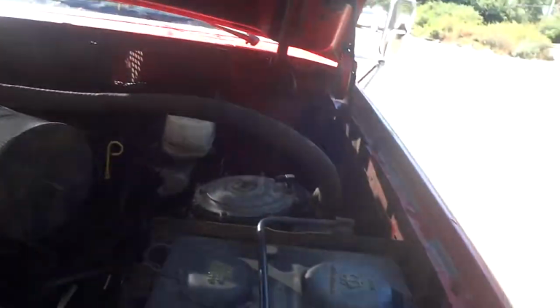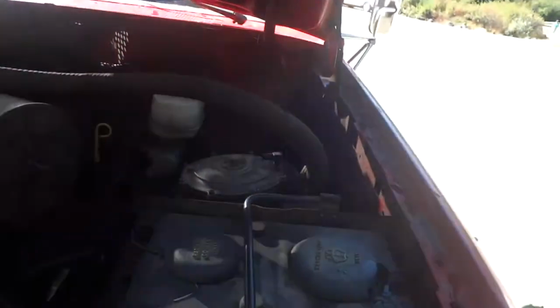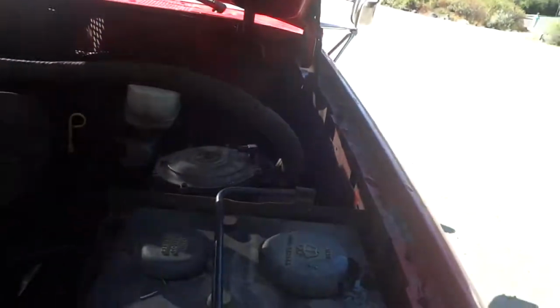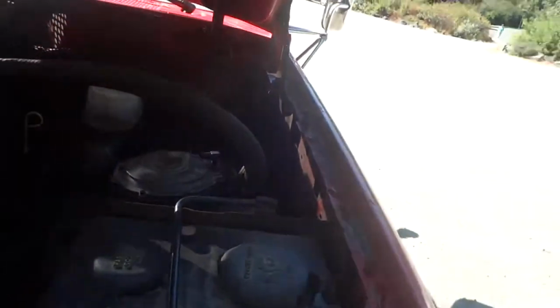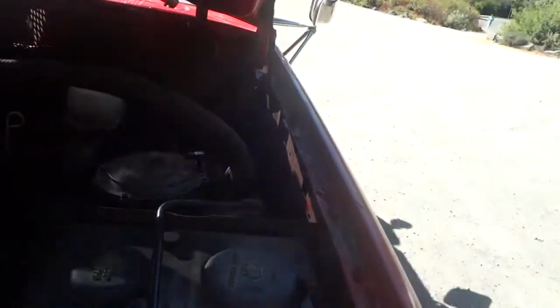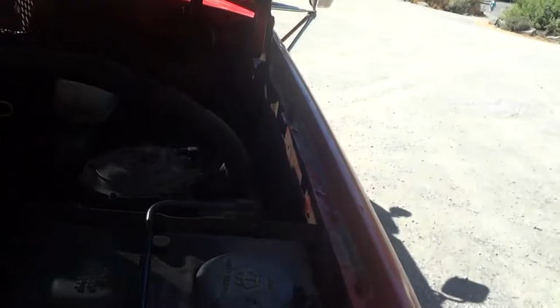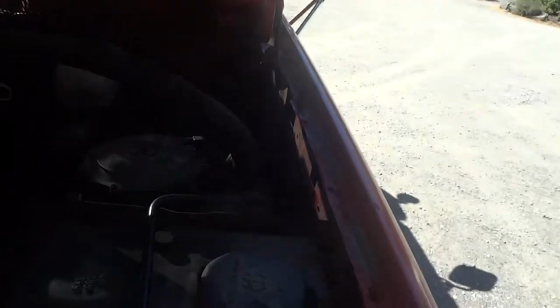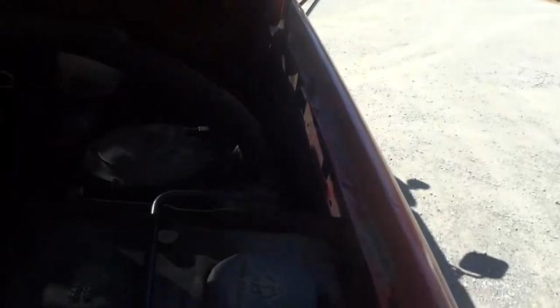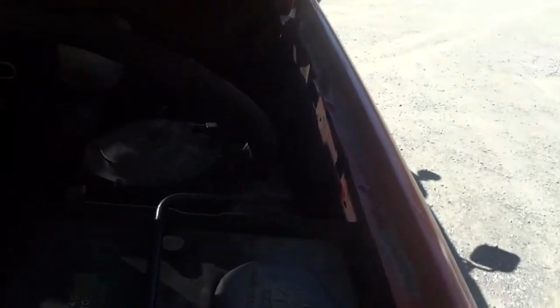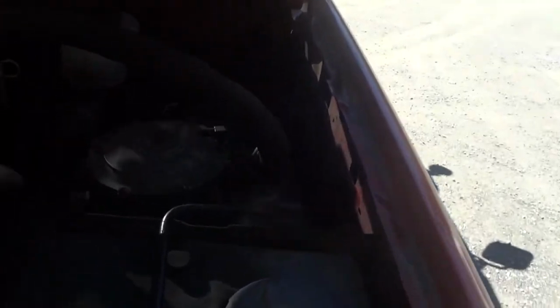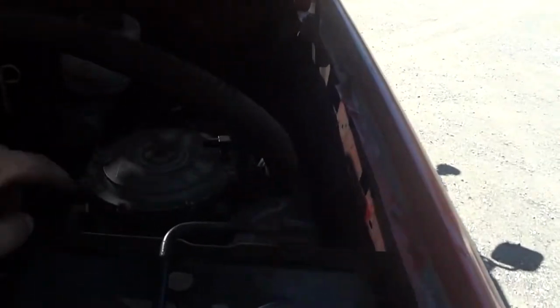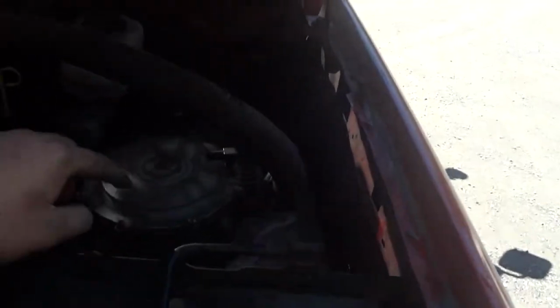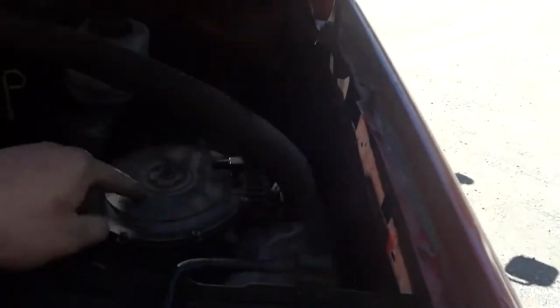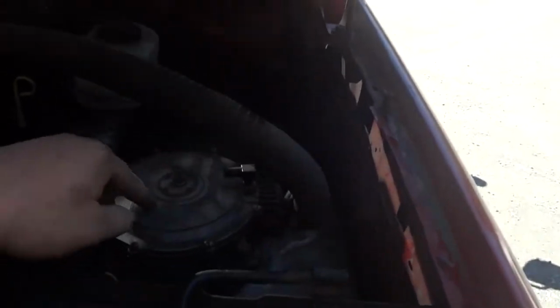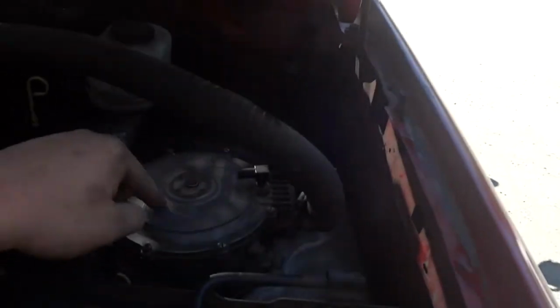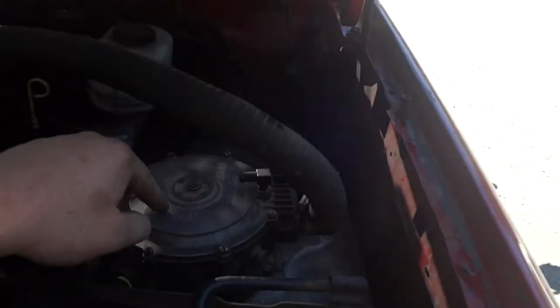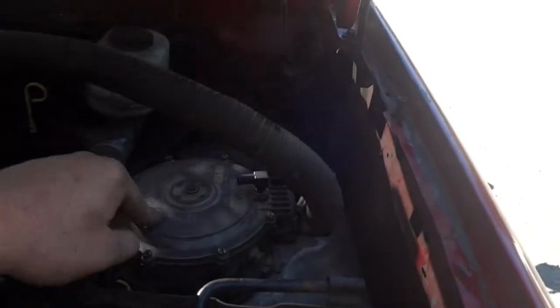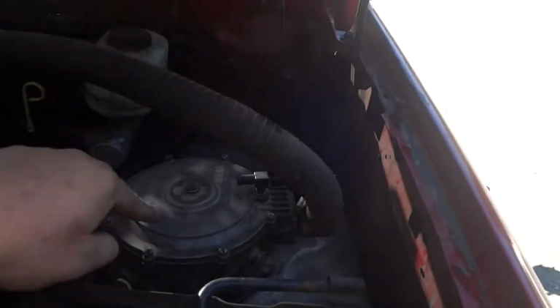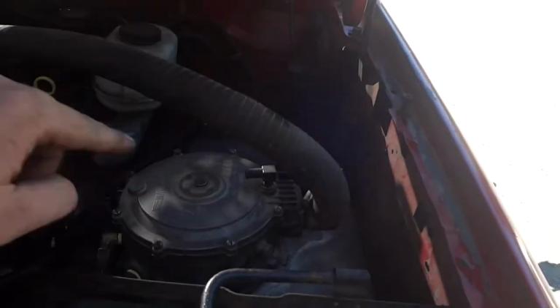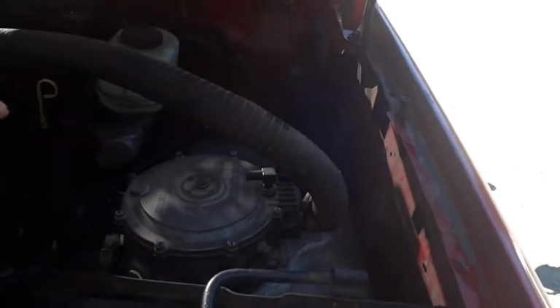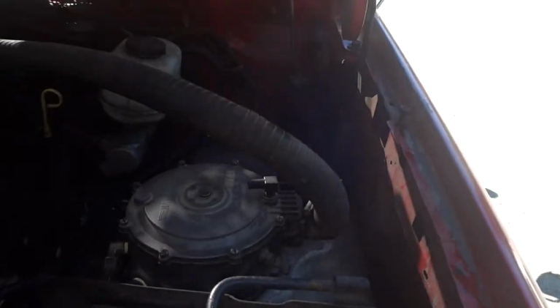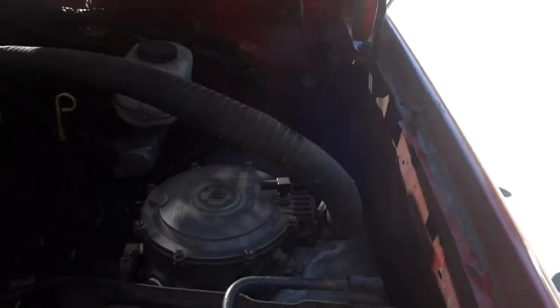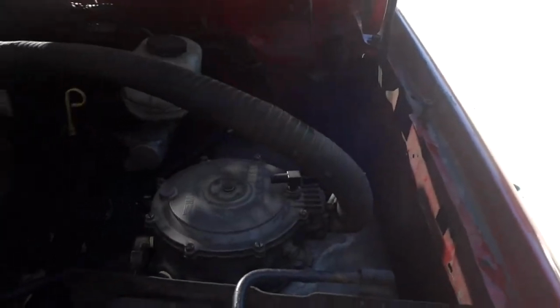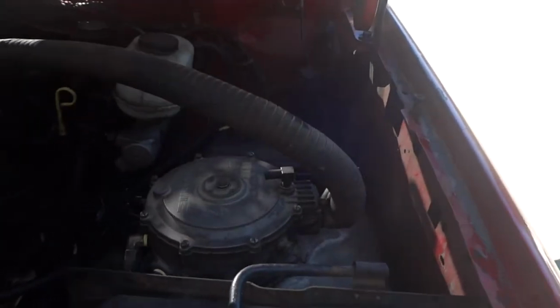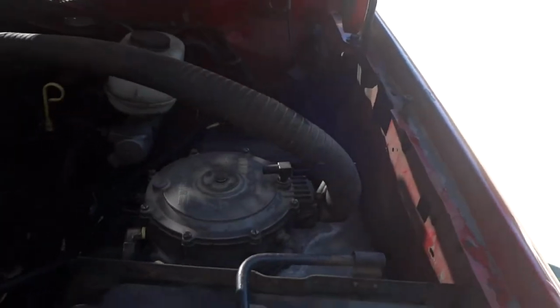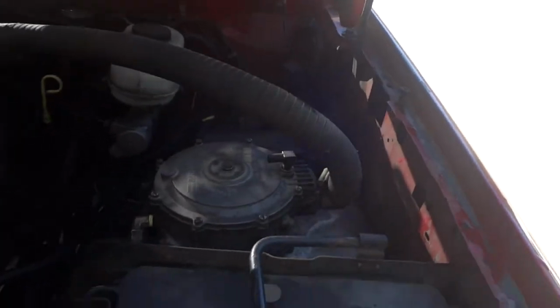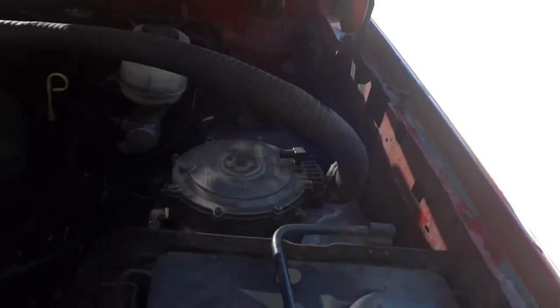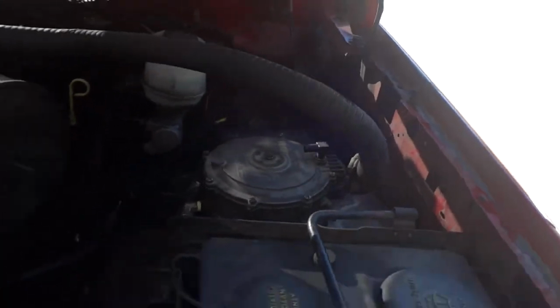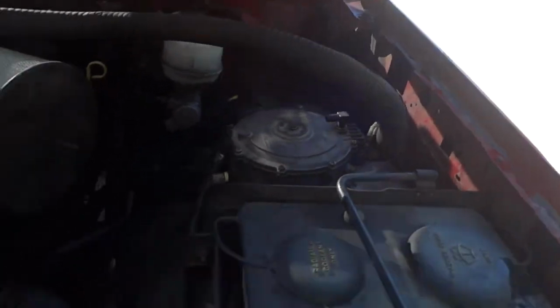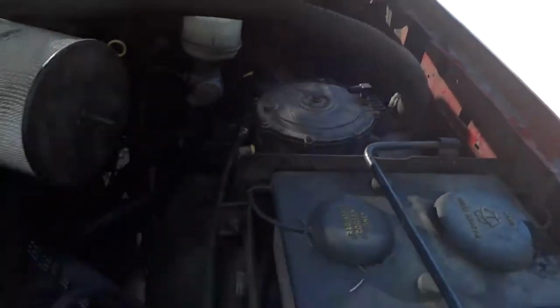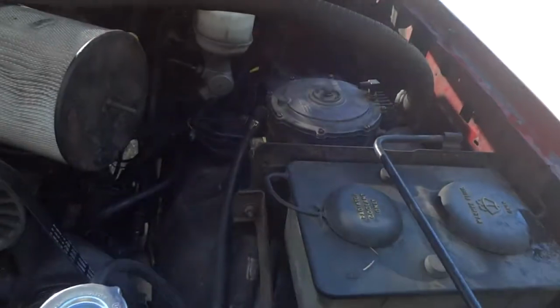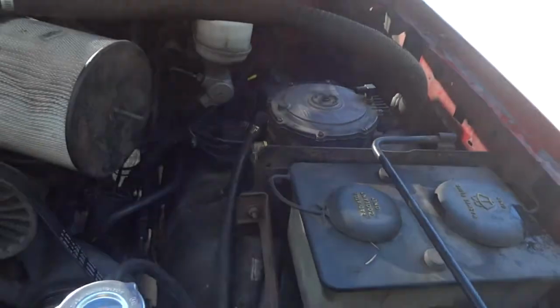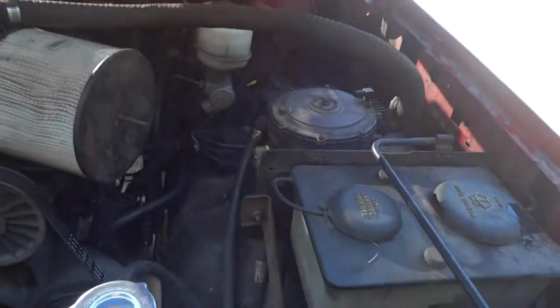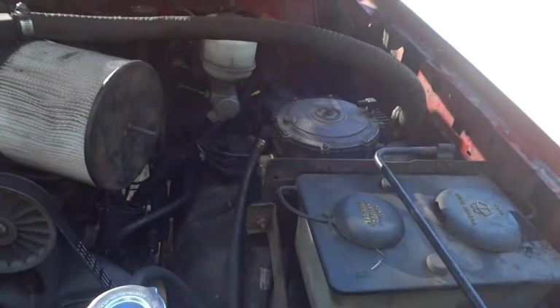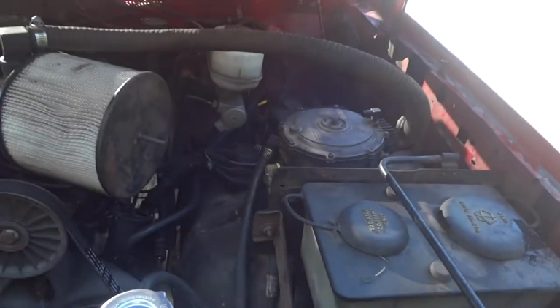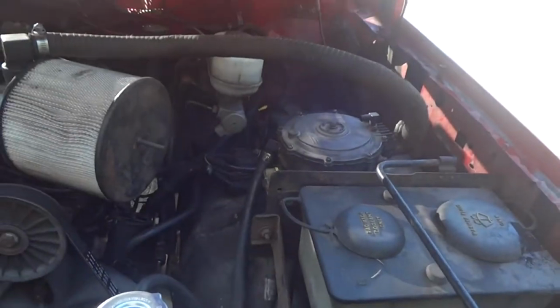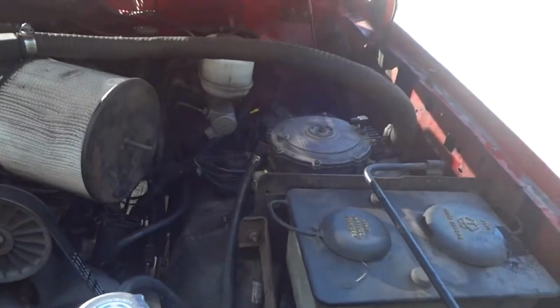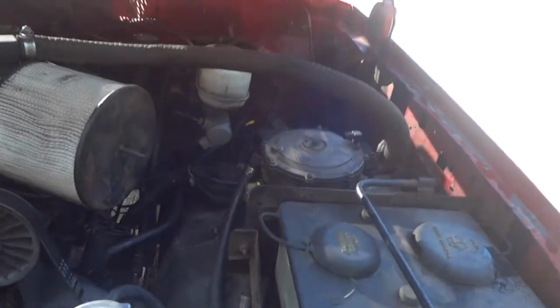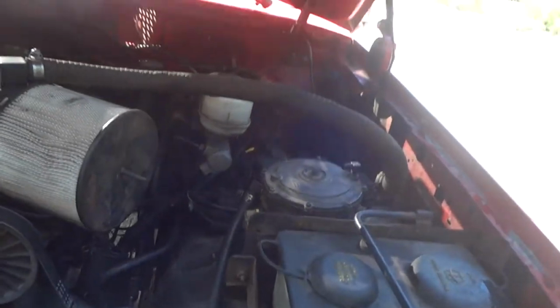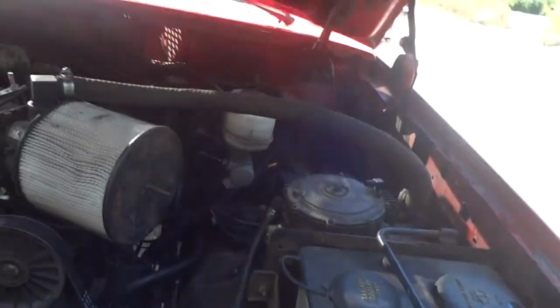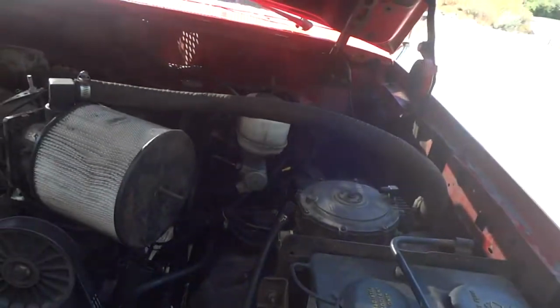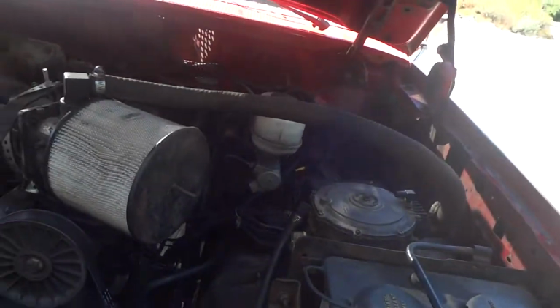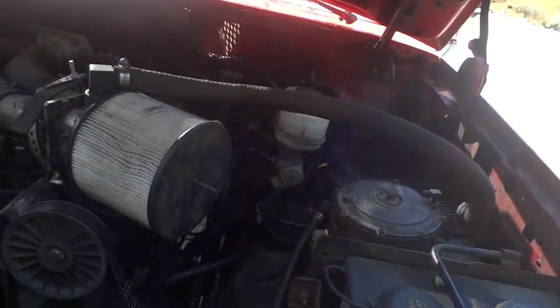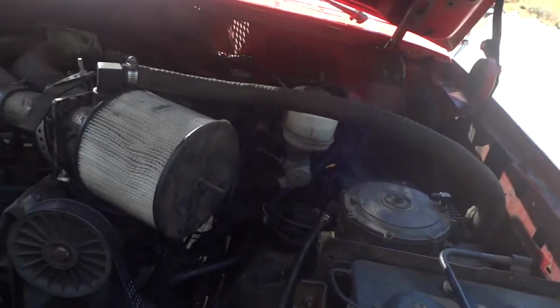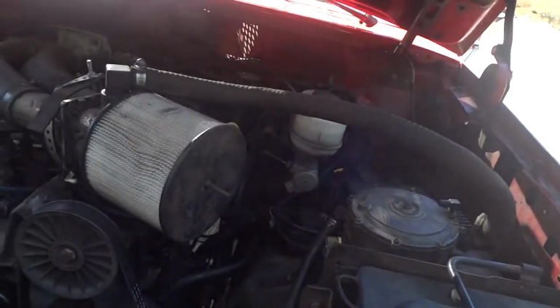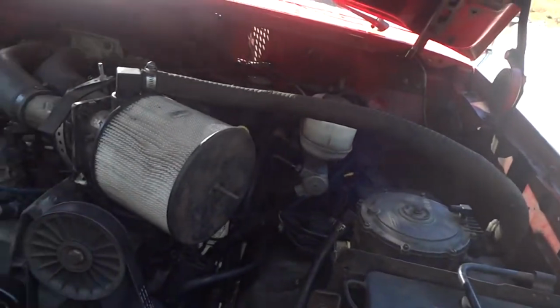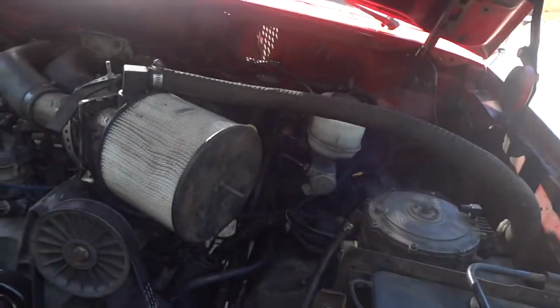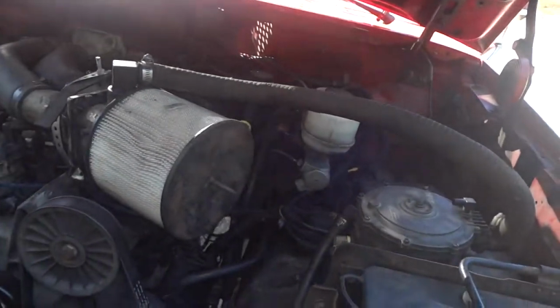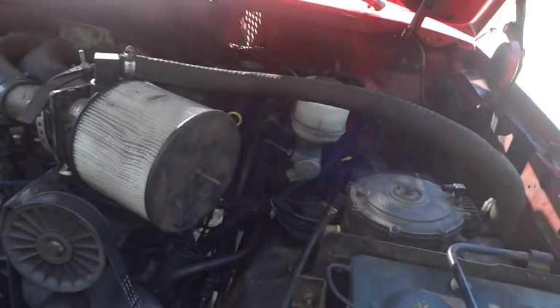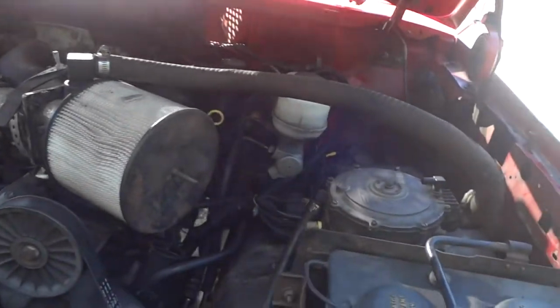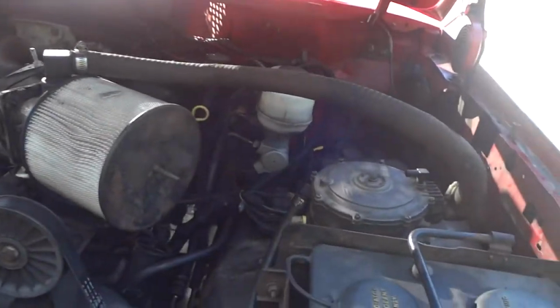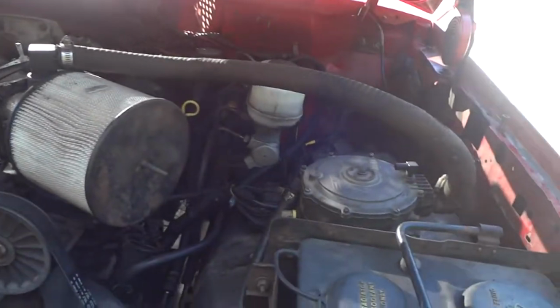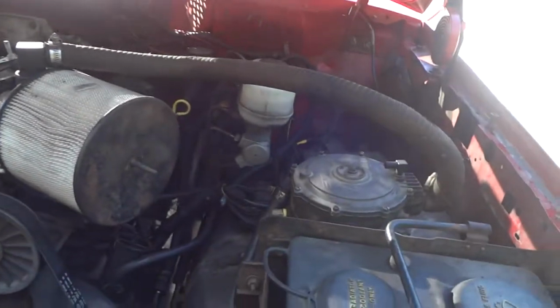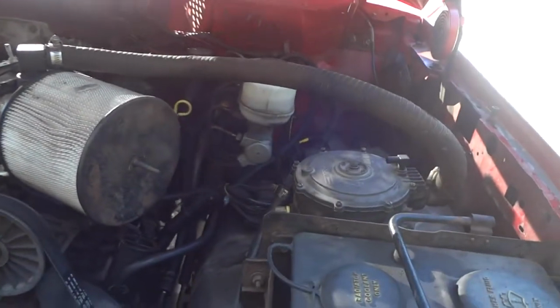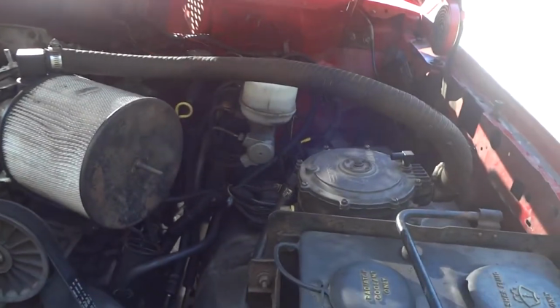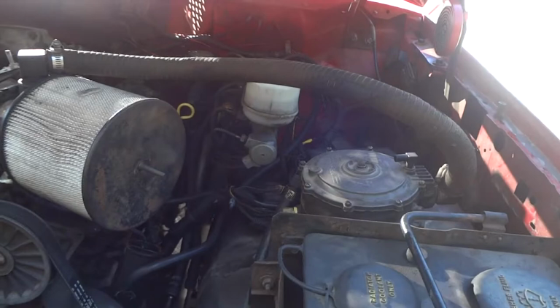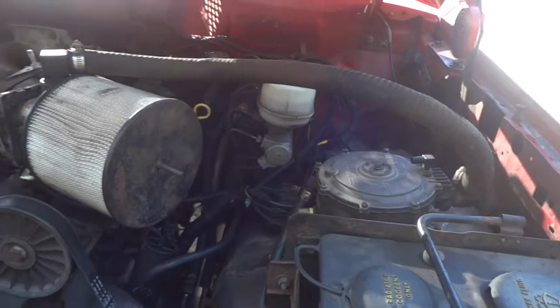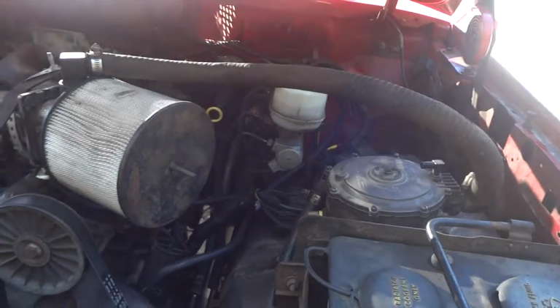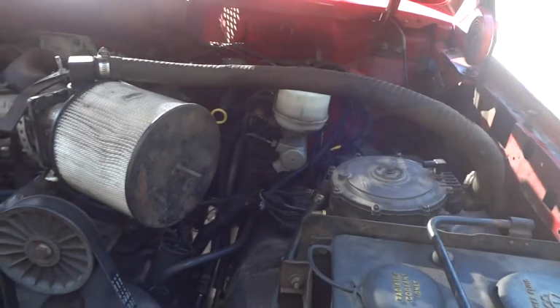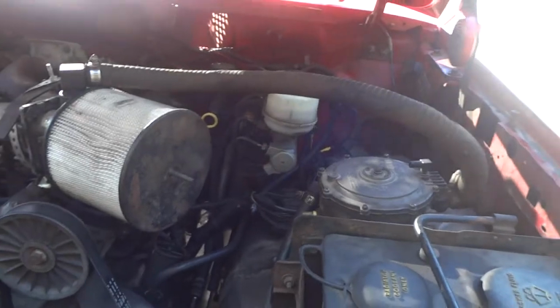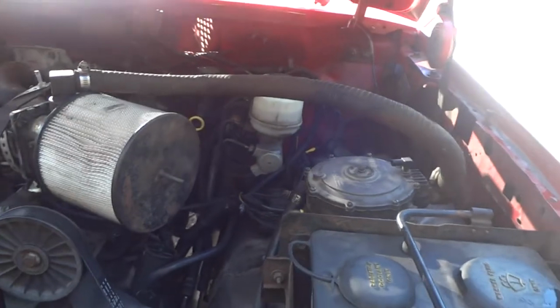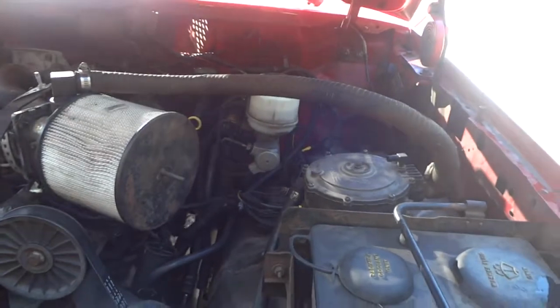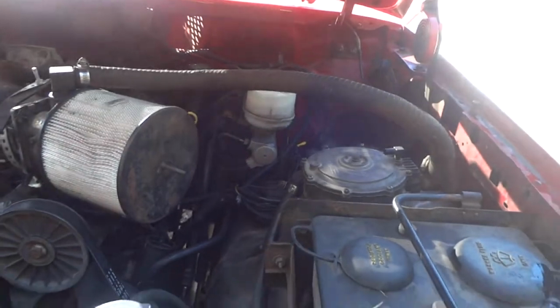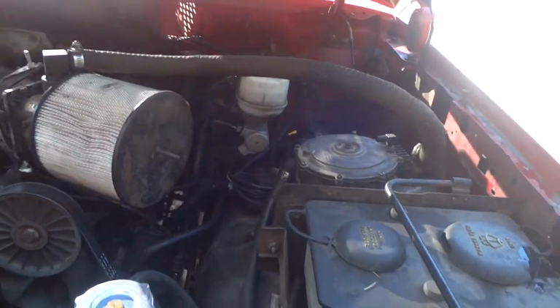I also replaced this because it was leaking — found one in the junkyard. If you ever do that, you might as well take home a few.